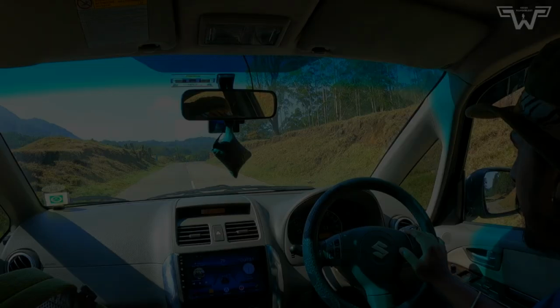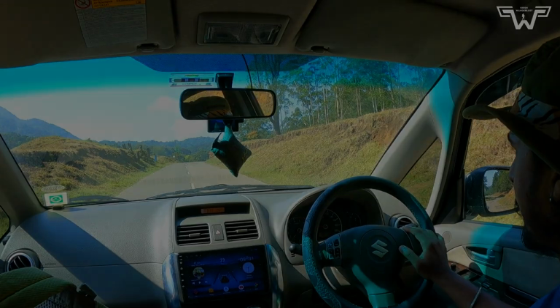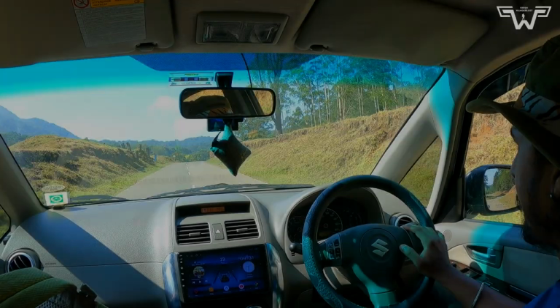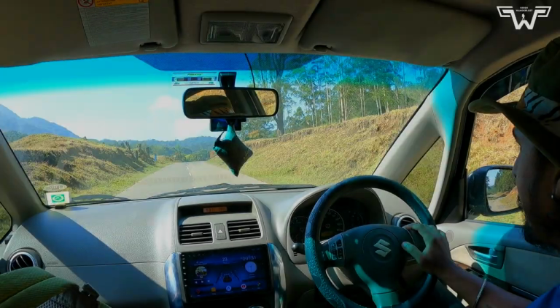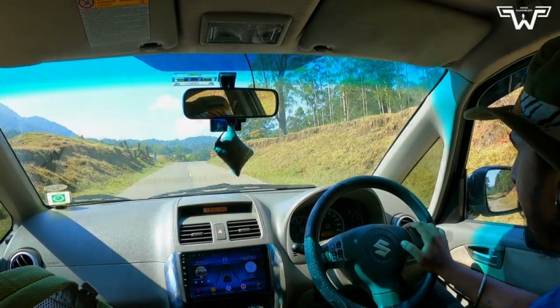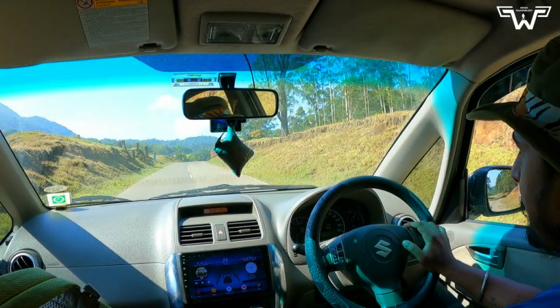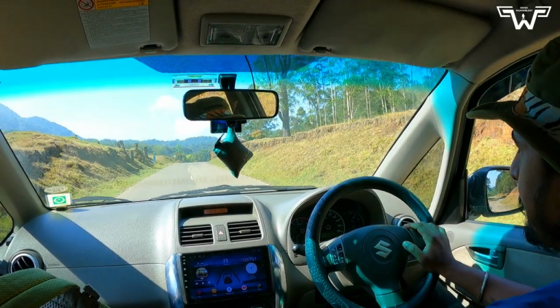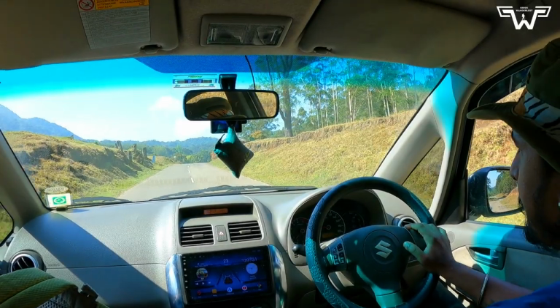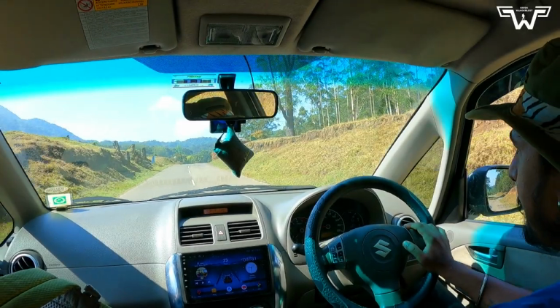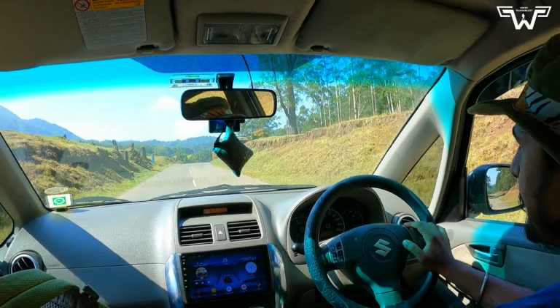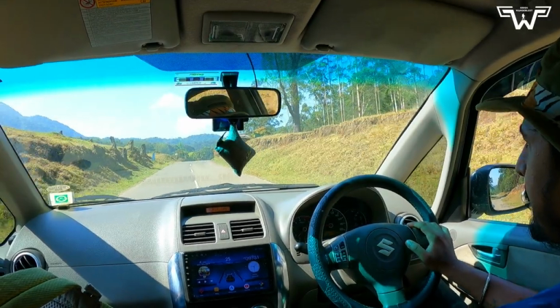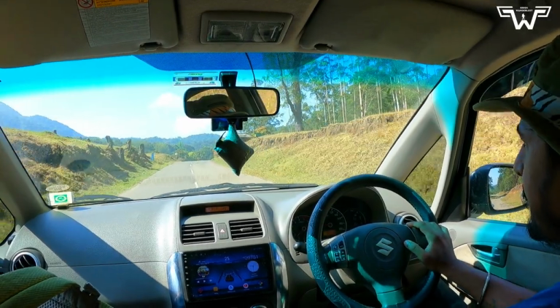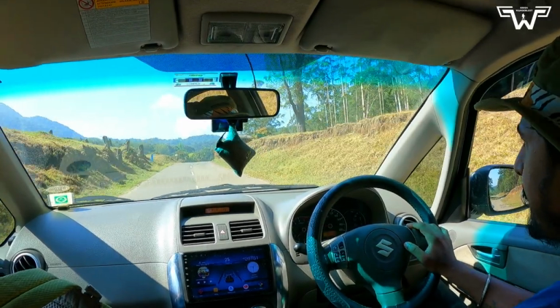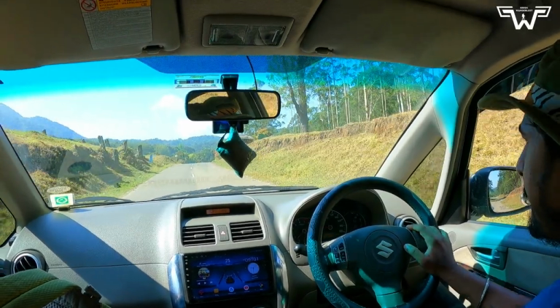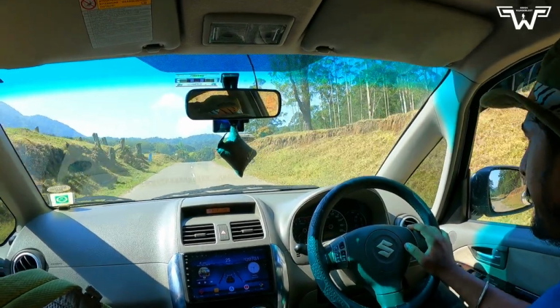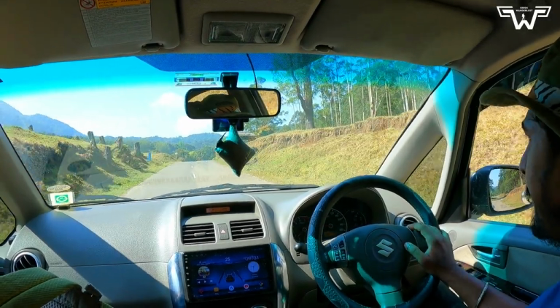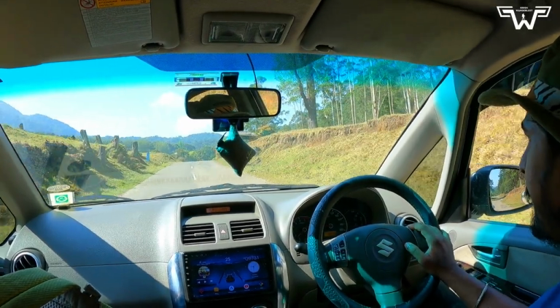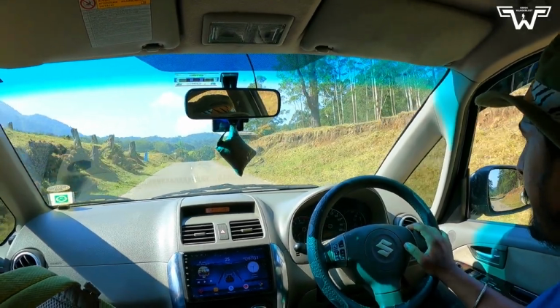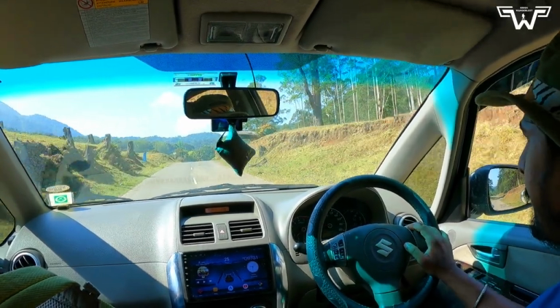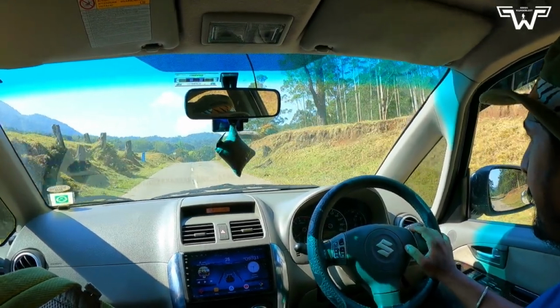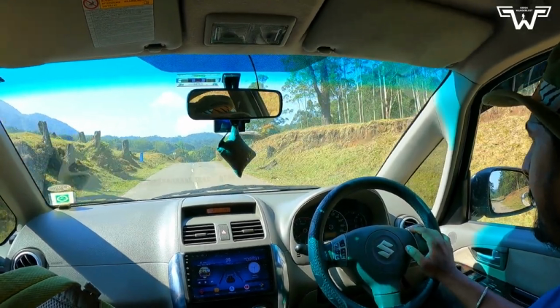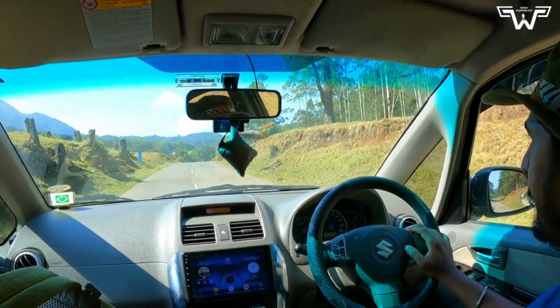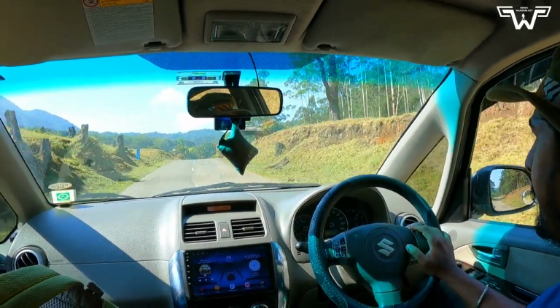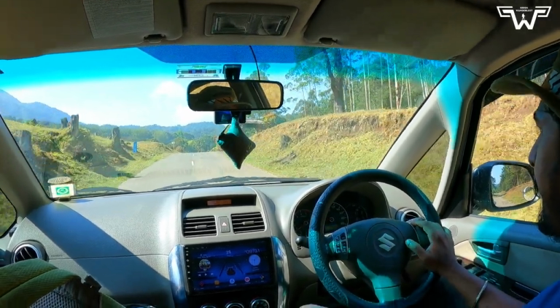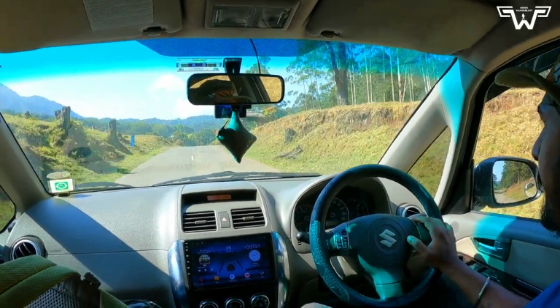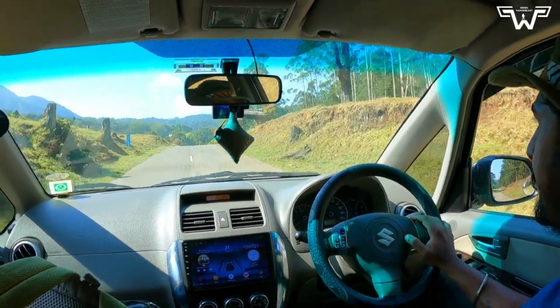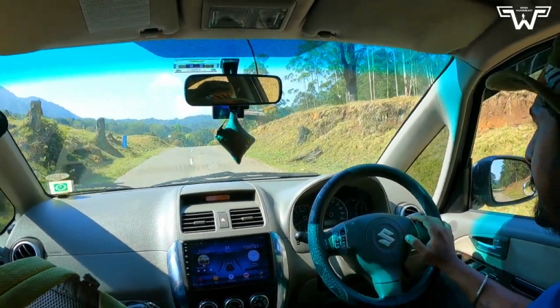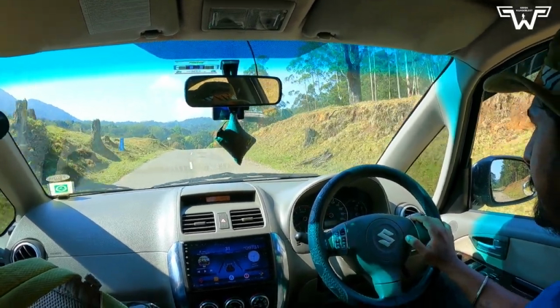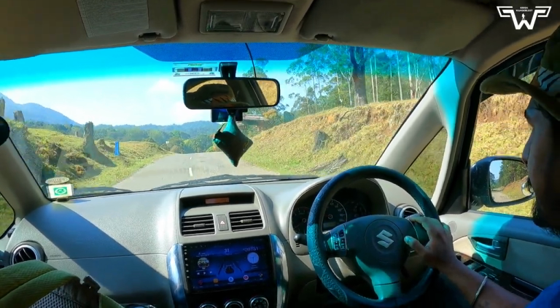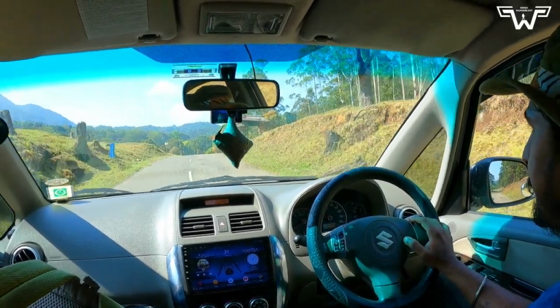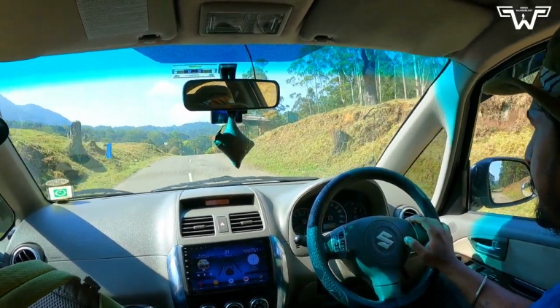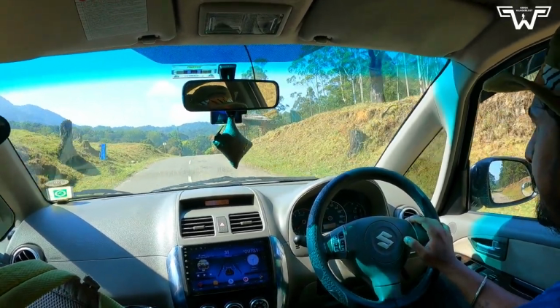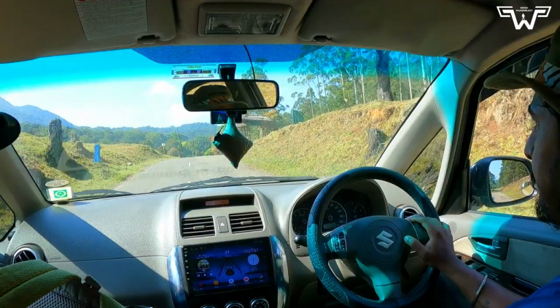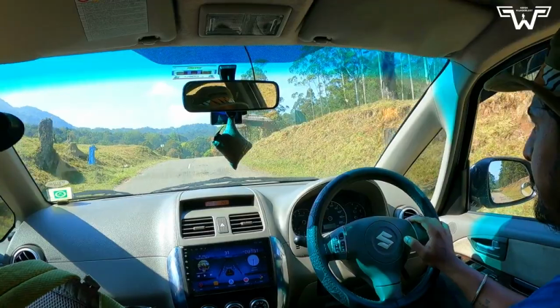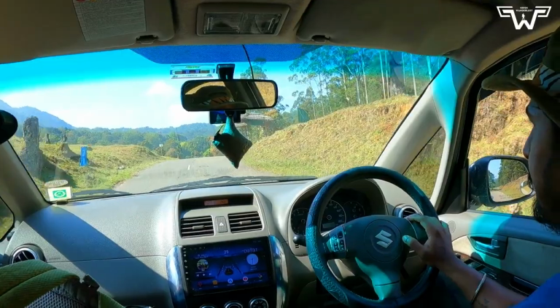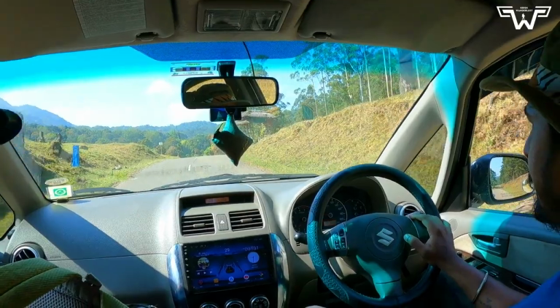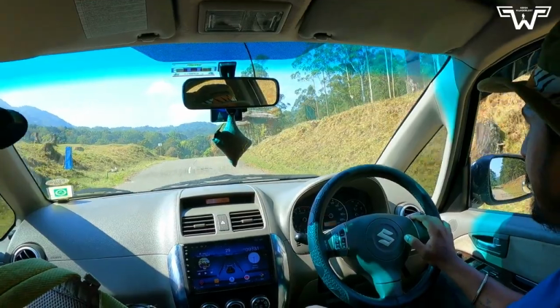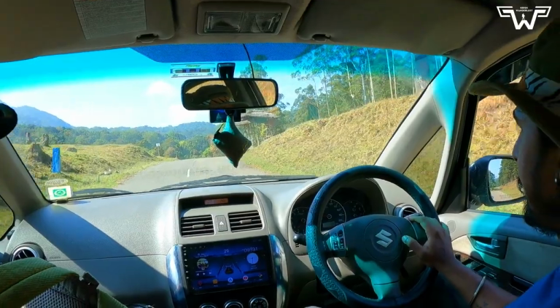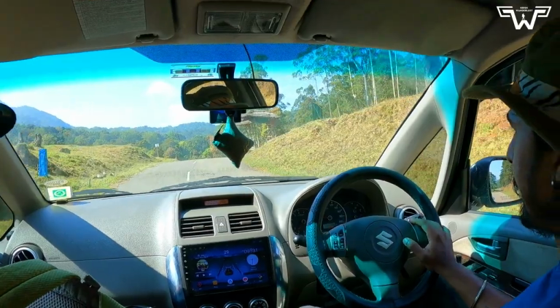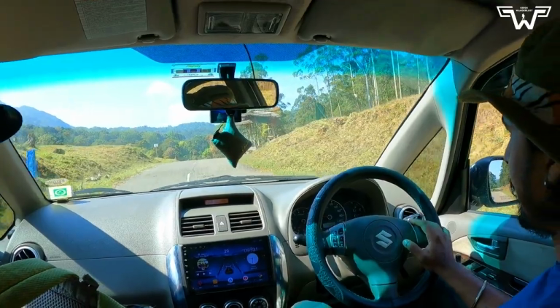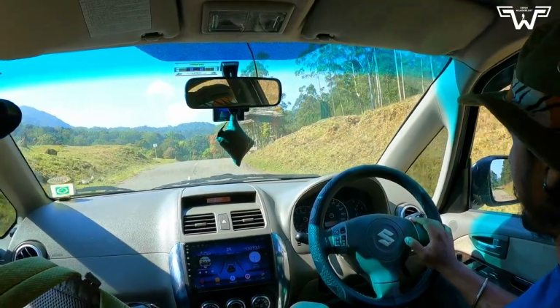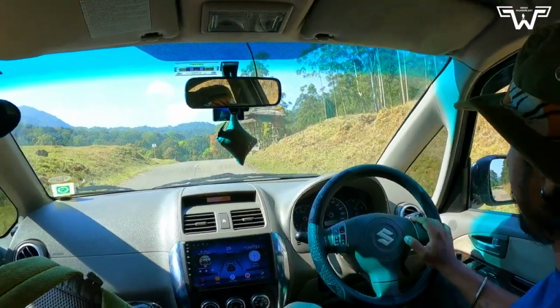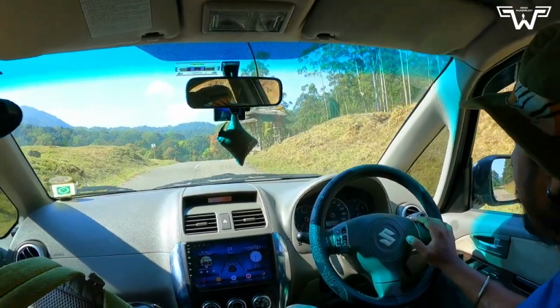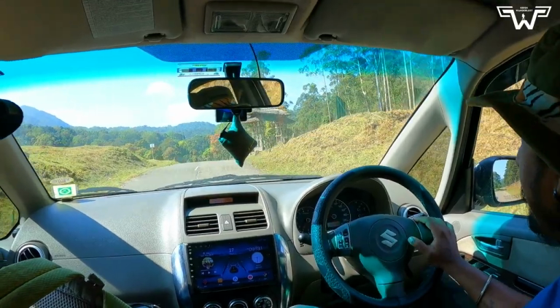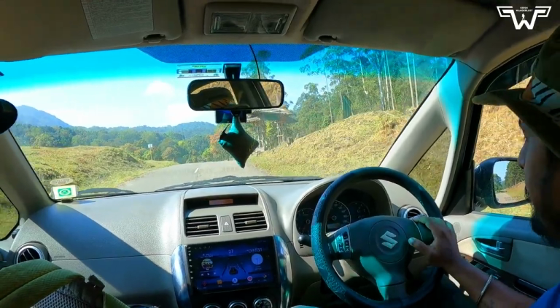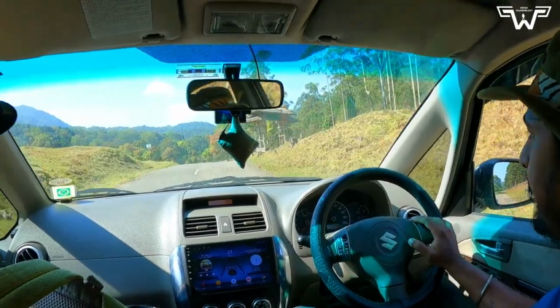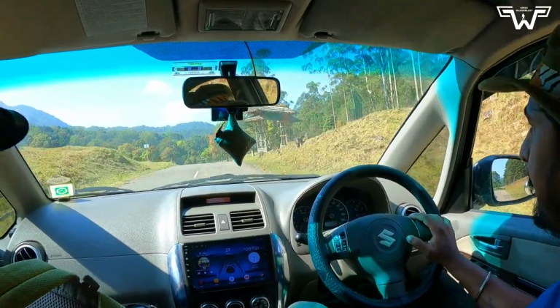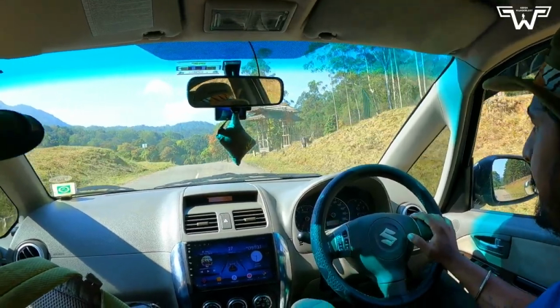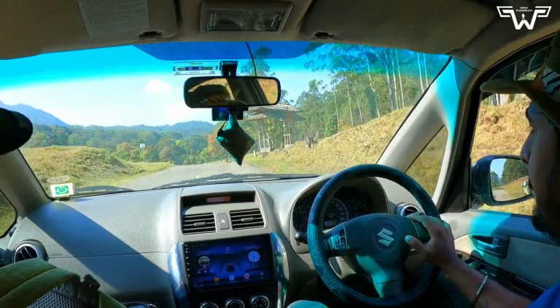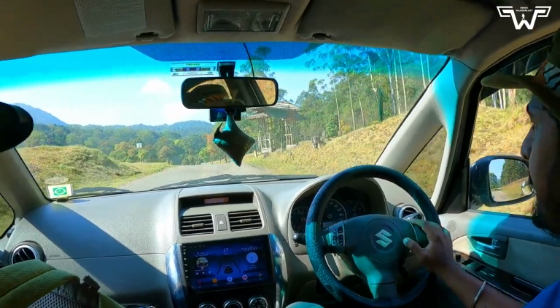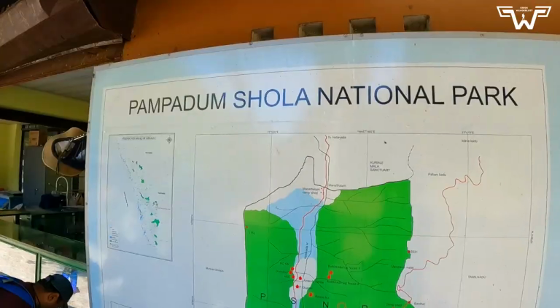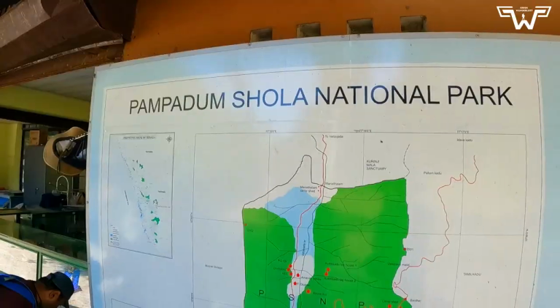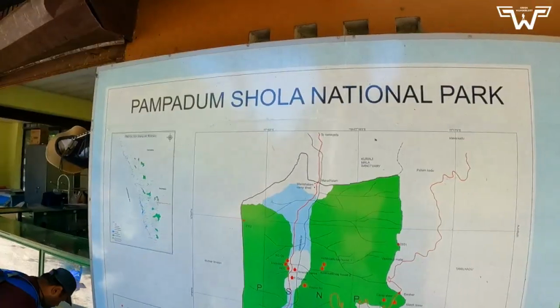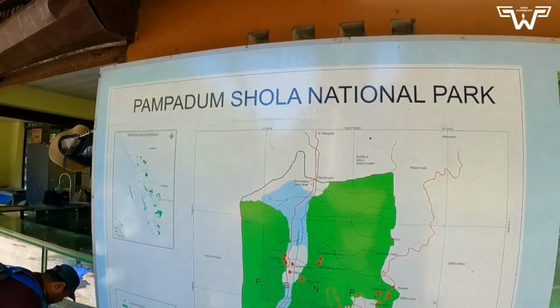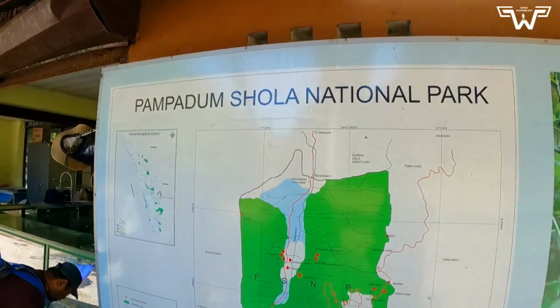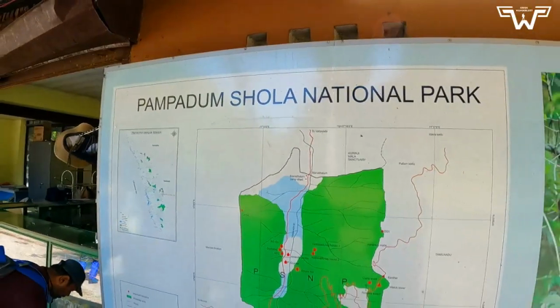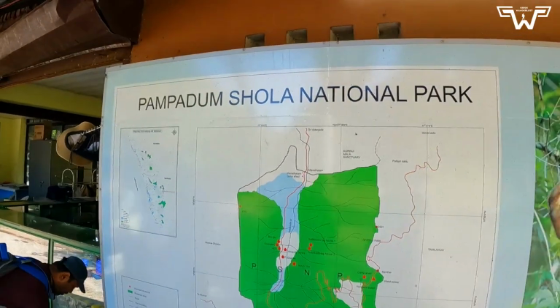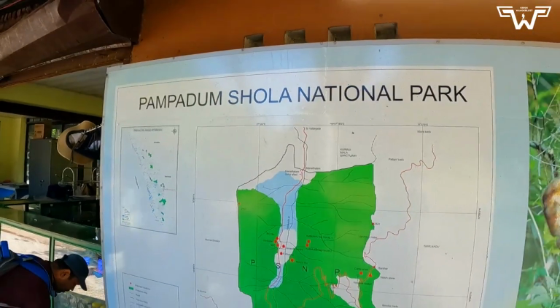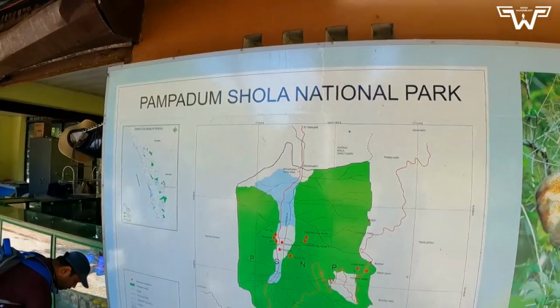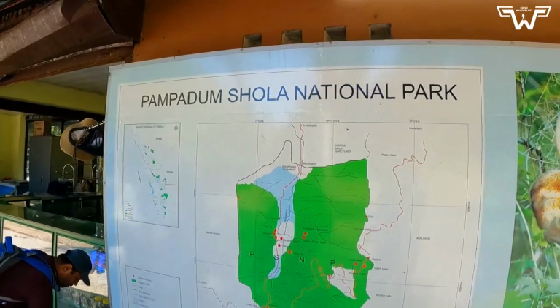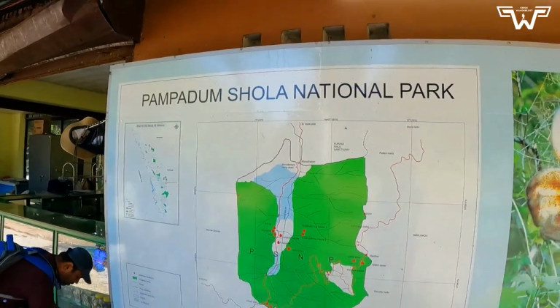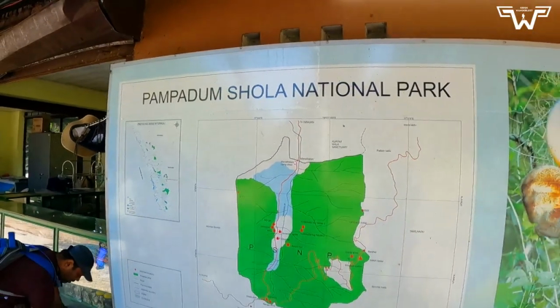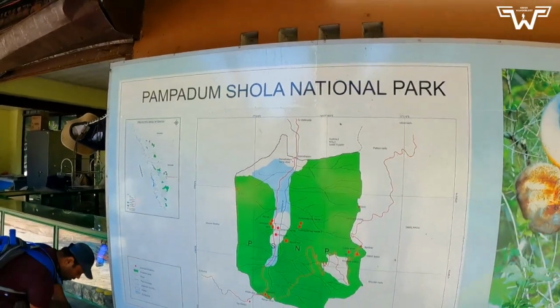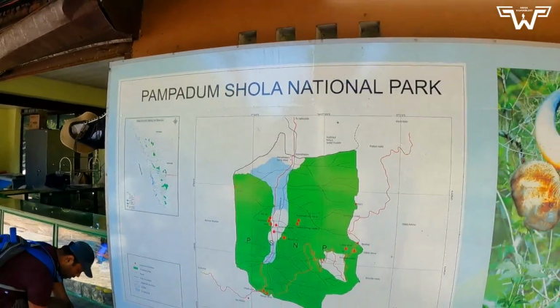Hello everyone, welcome back to my channel. Today I am taking you all to one of the most beautiful national parks in India, Palm Badum Shula National Park.